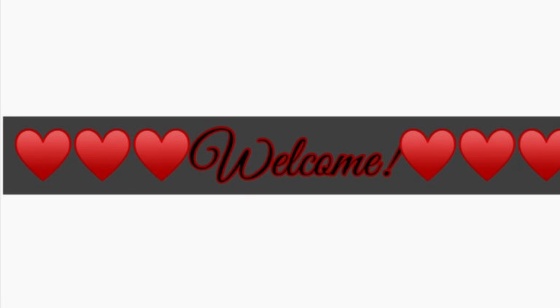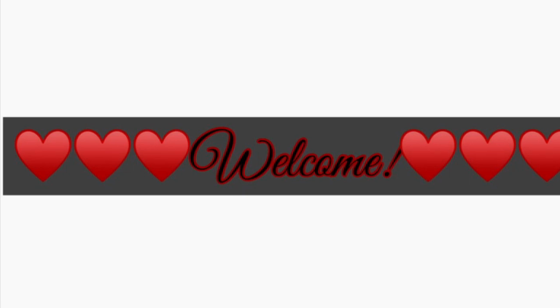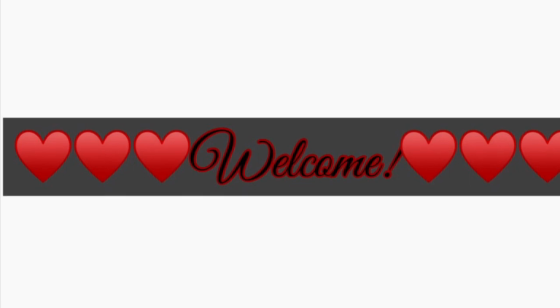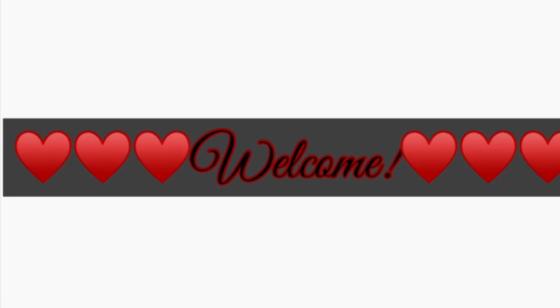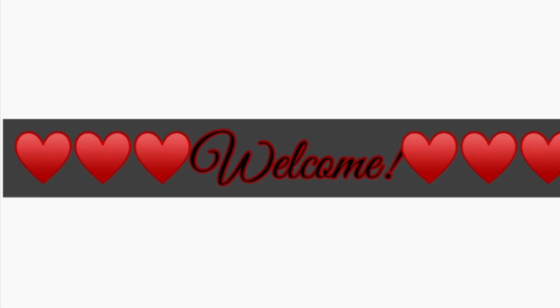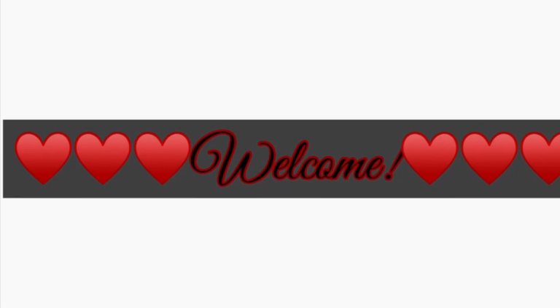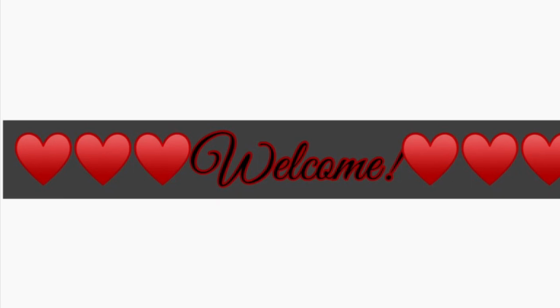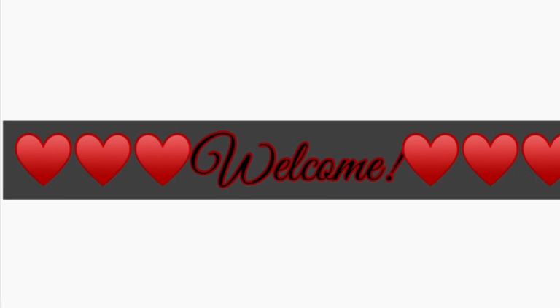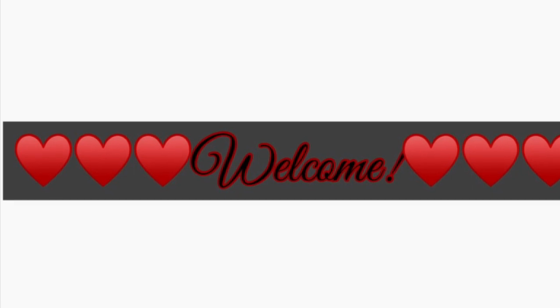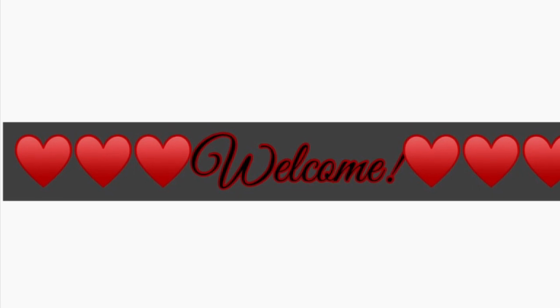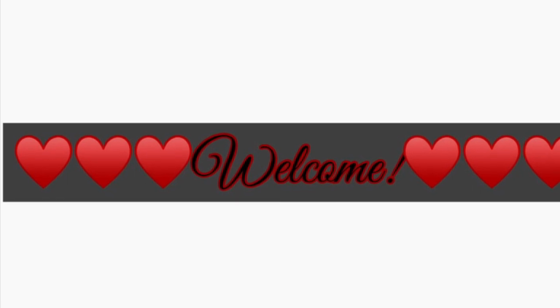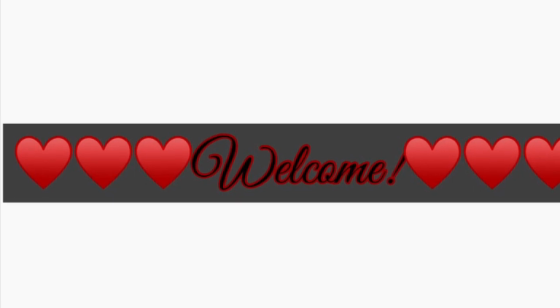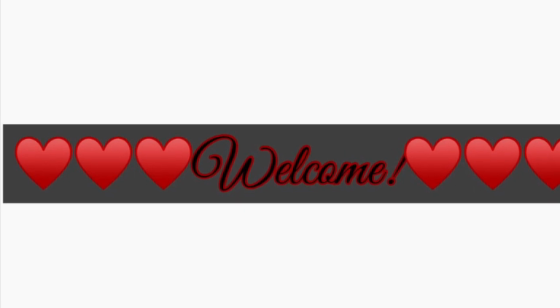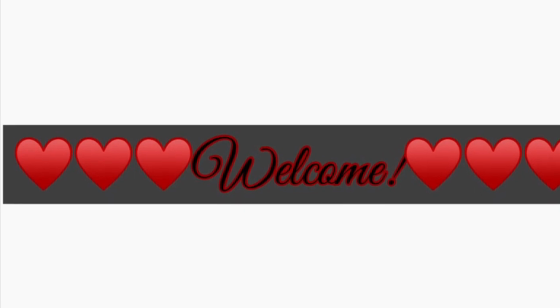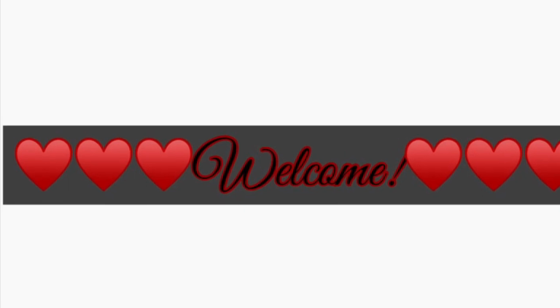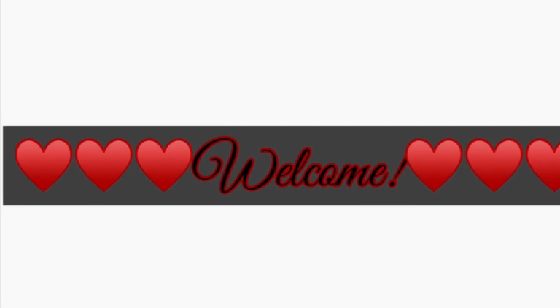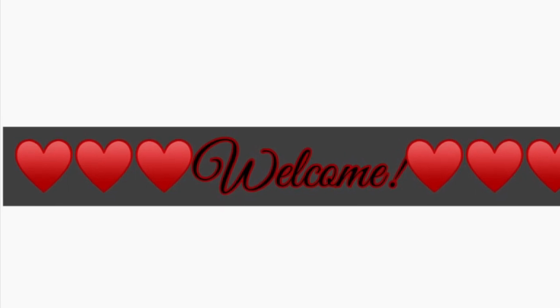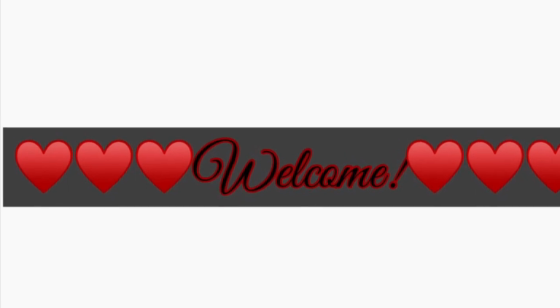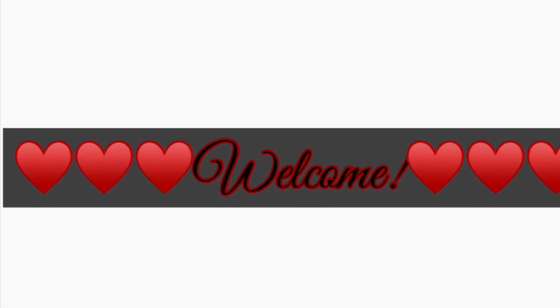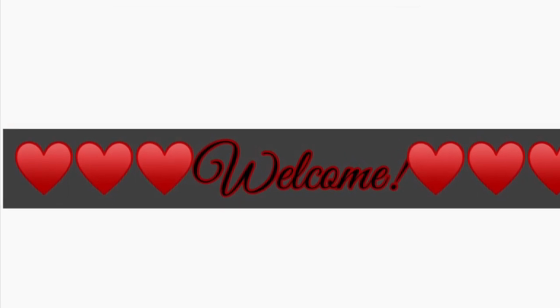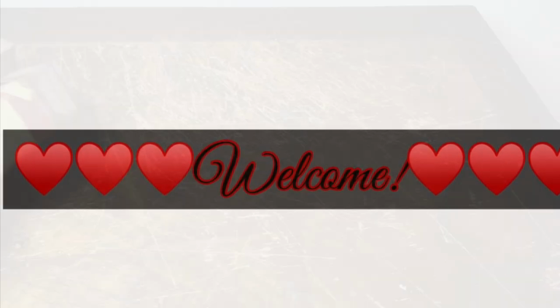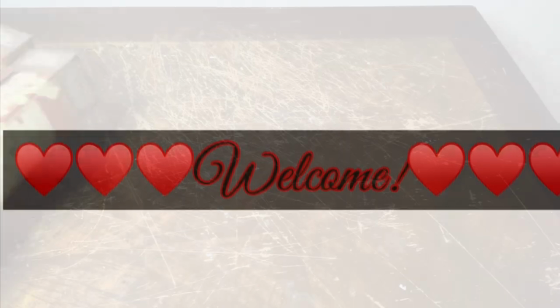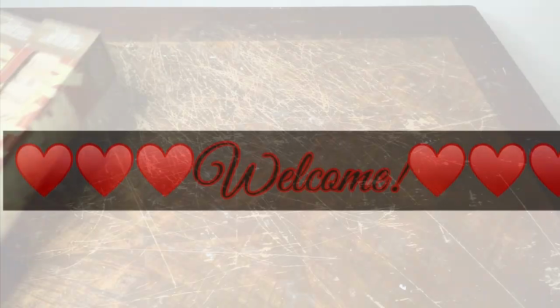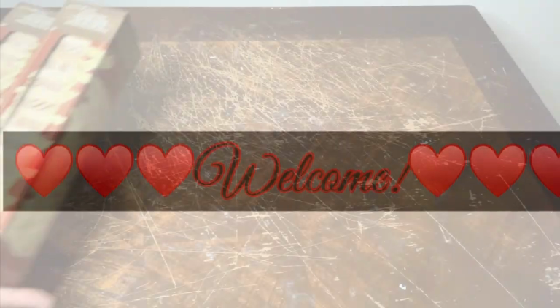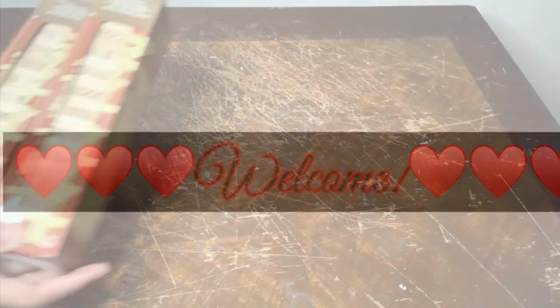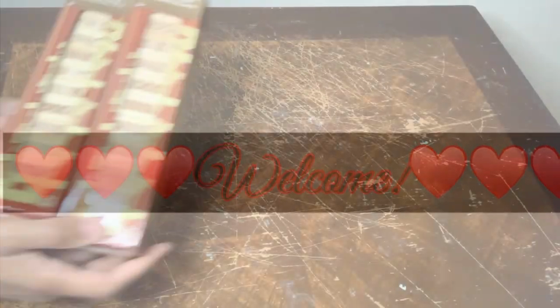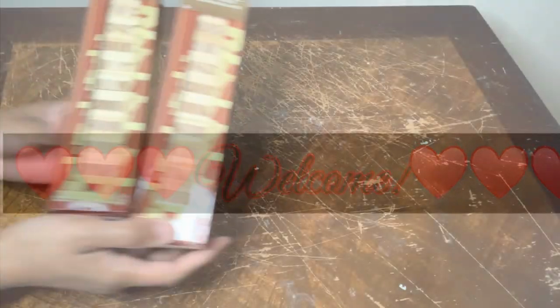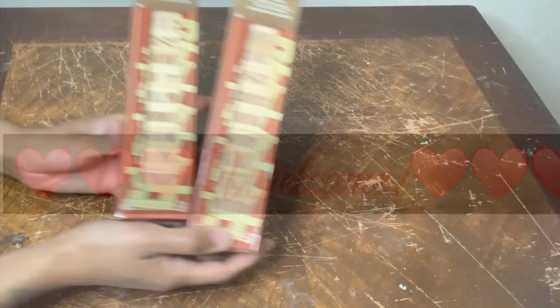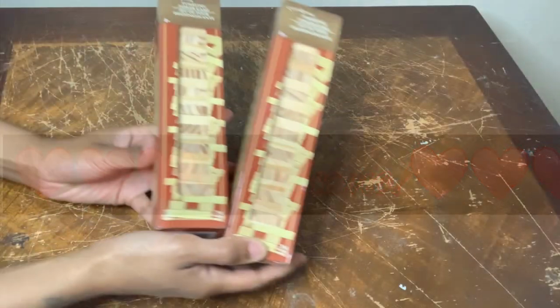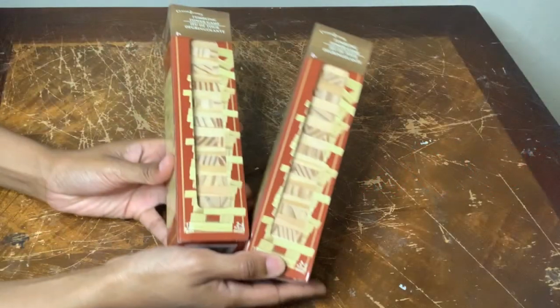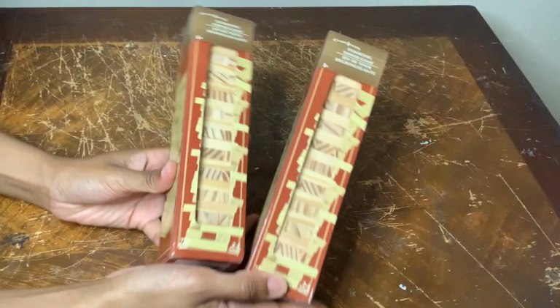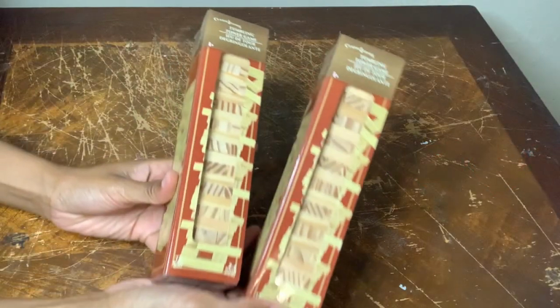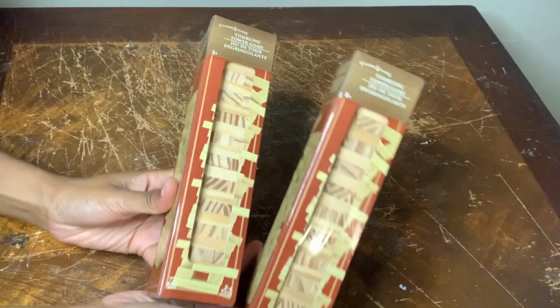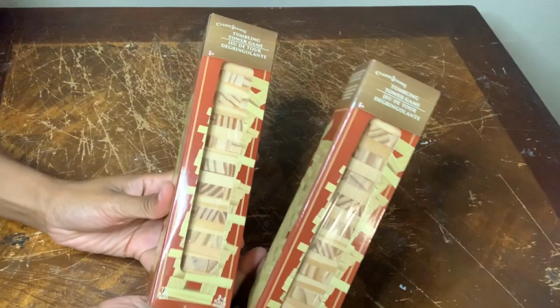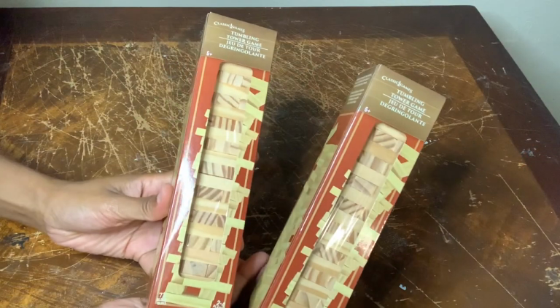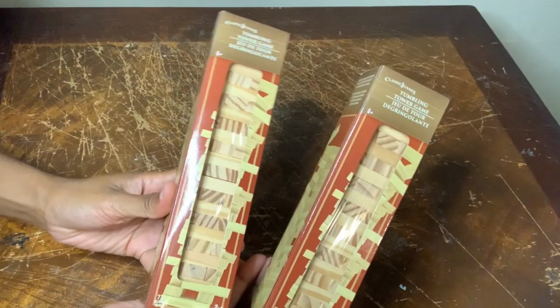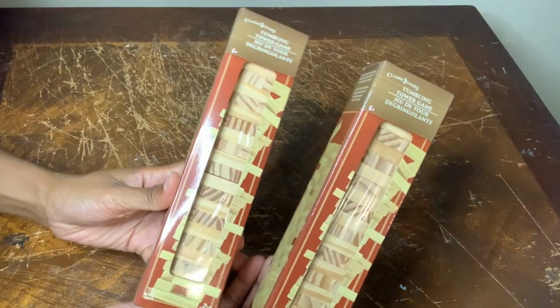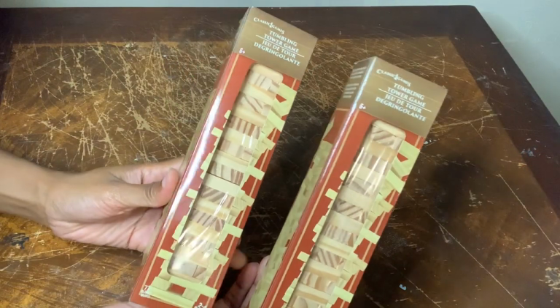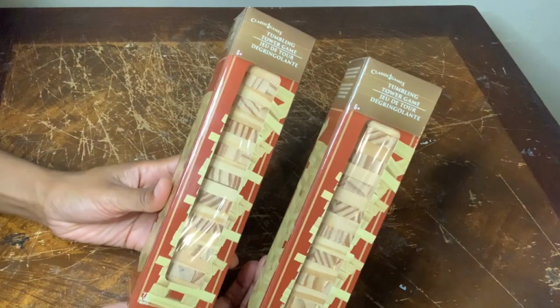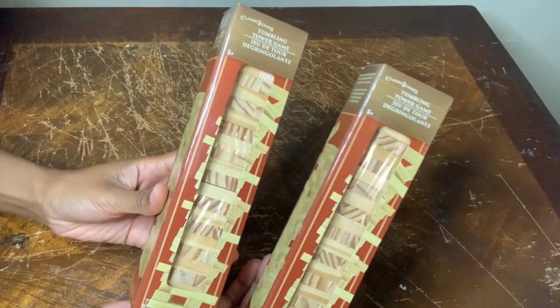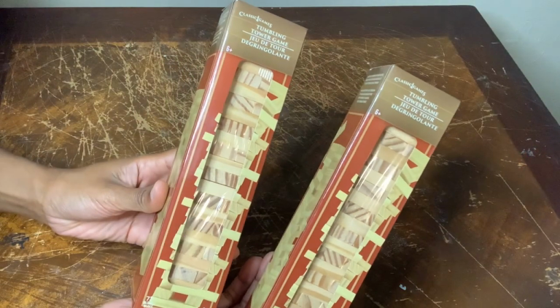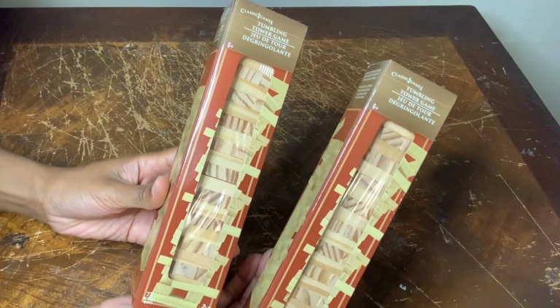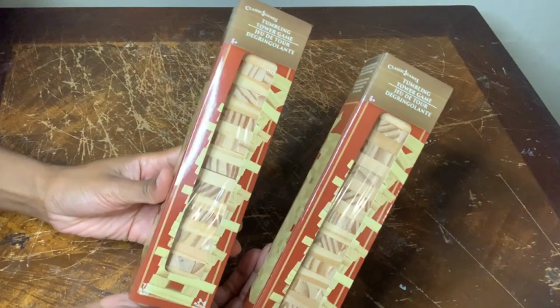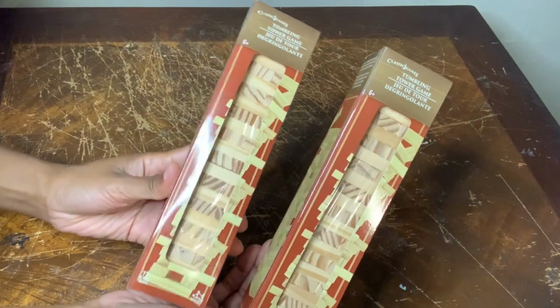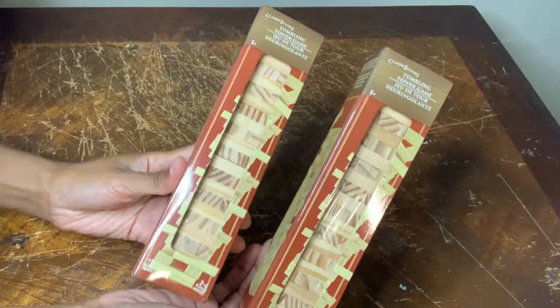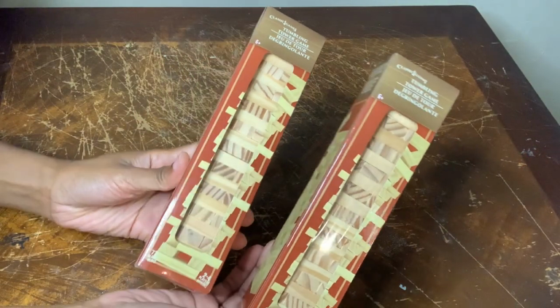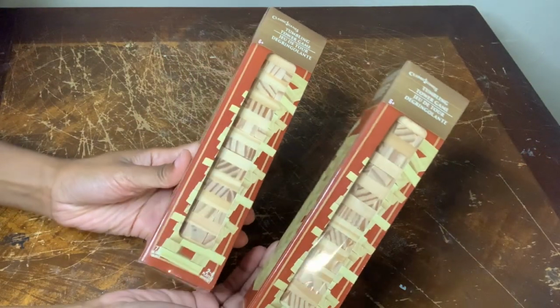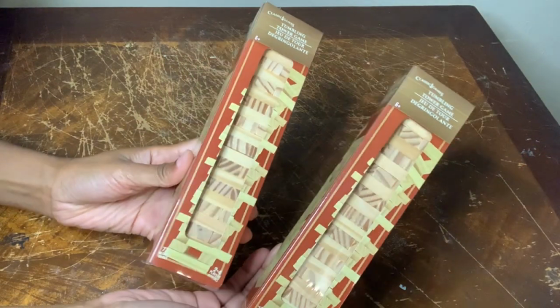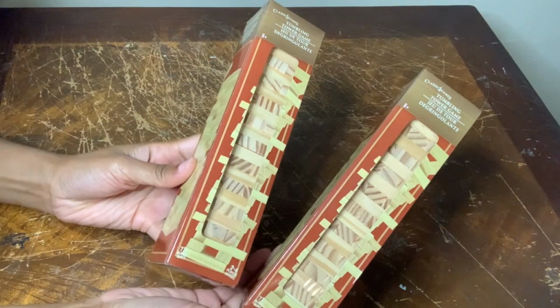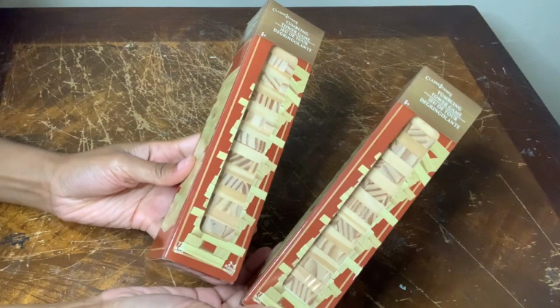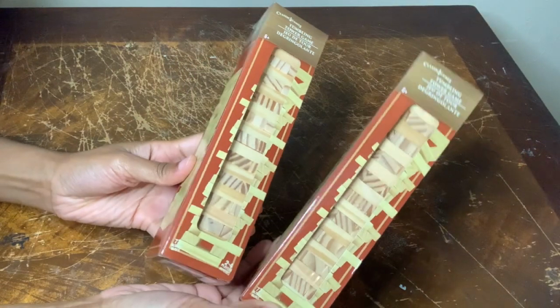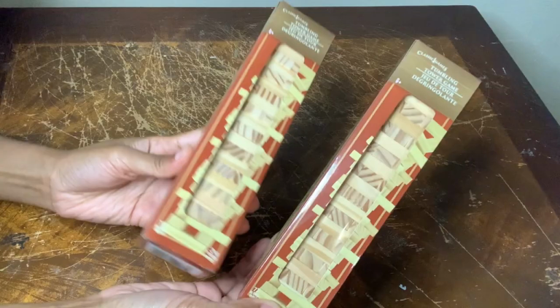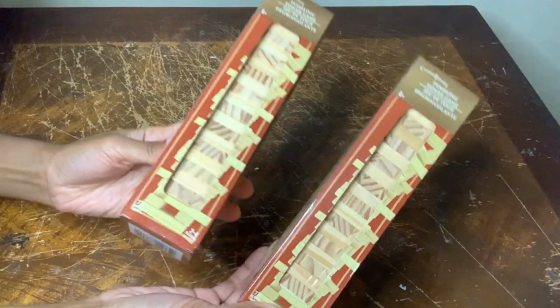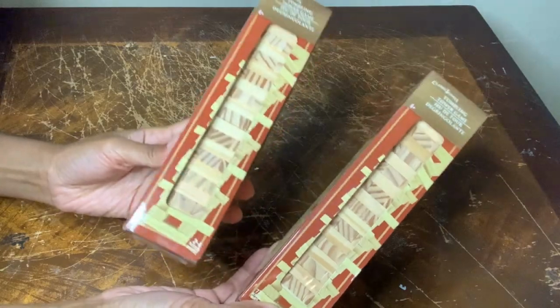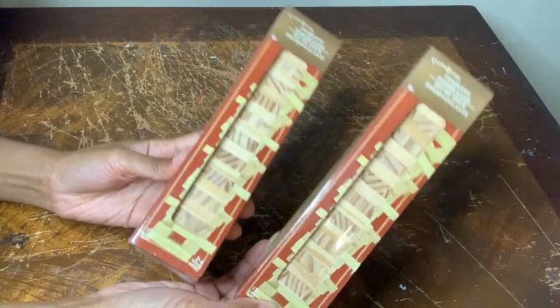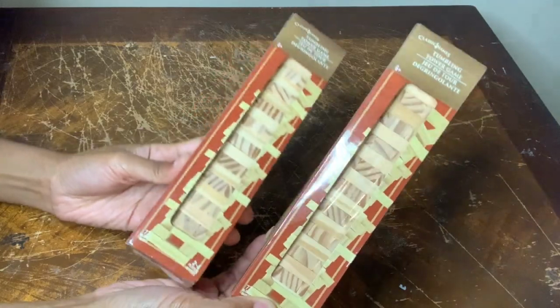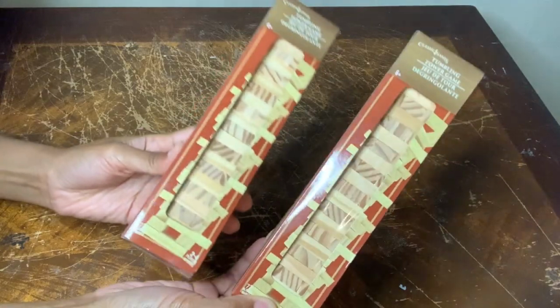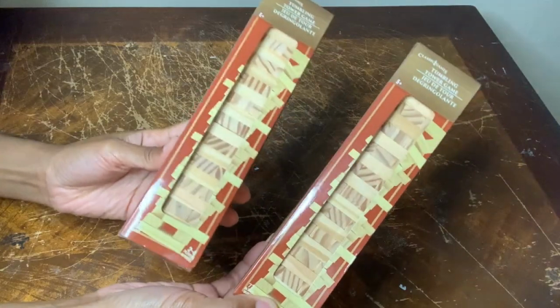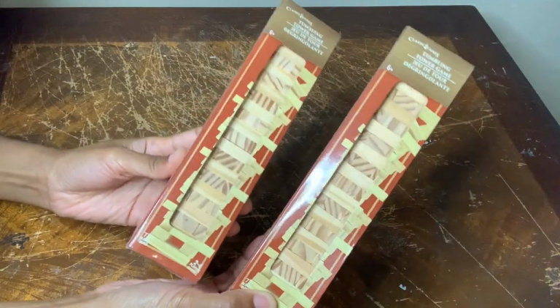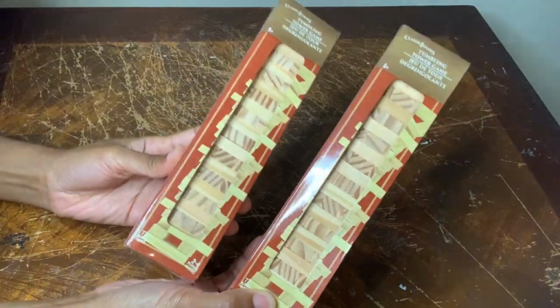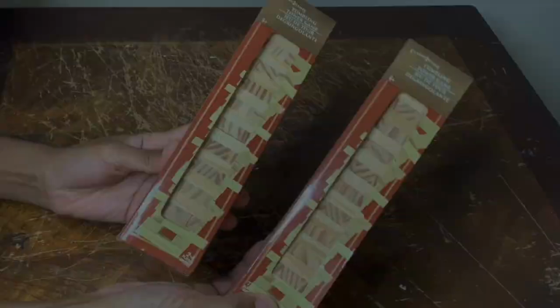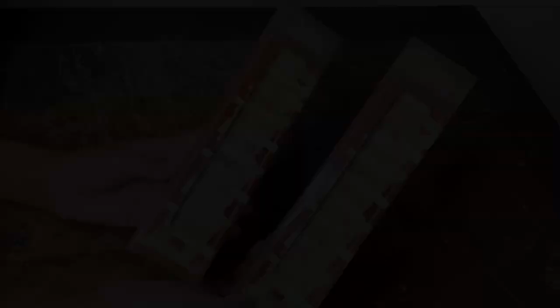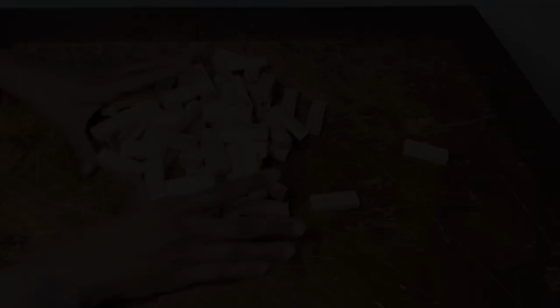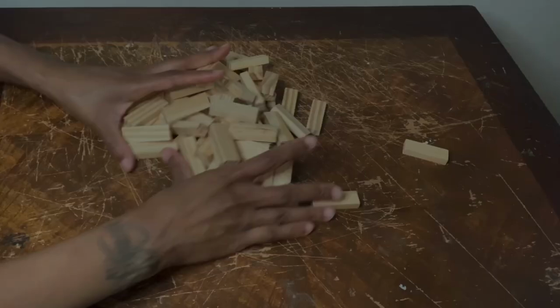Welcome or welcome back to my channel. I'll be using these wood blocks to create two different wall decor pieces.